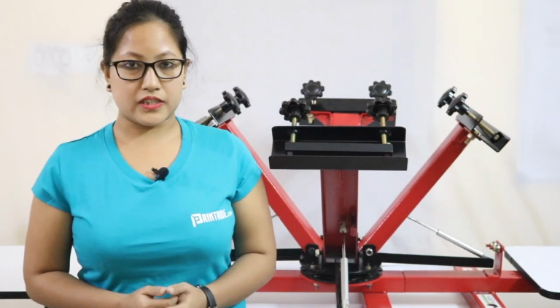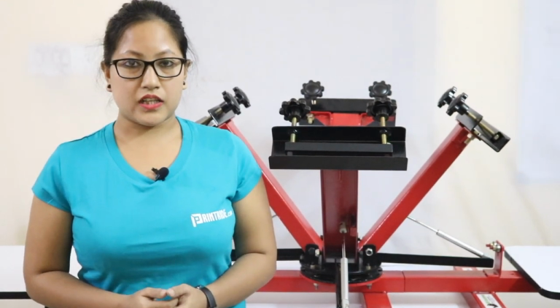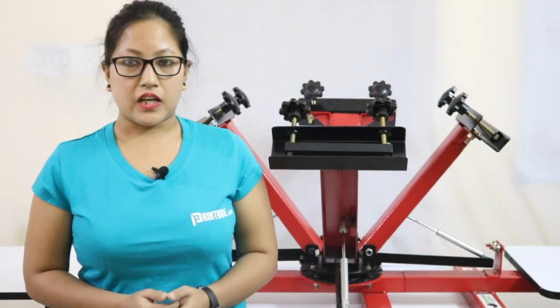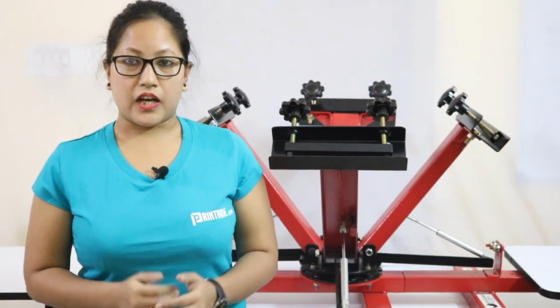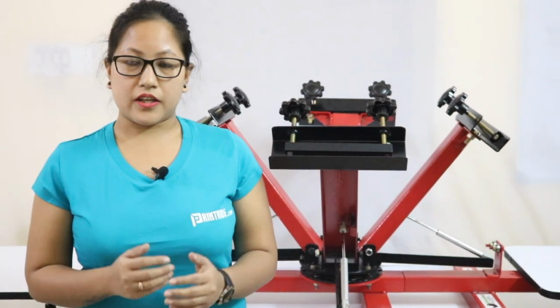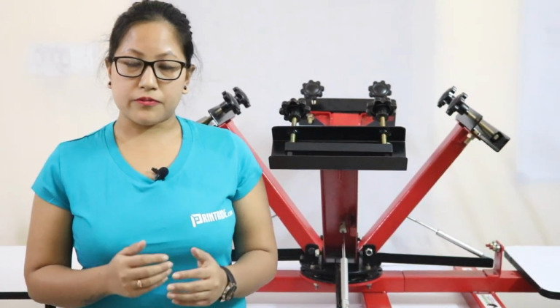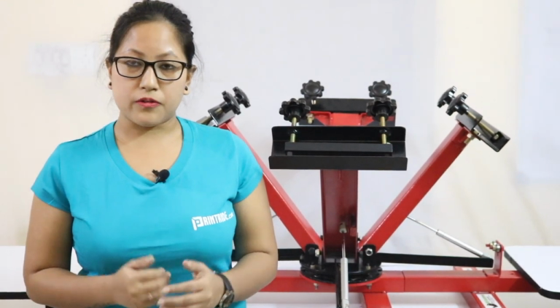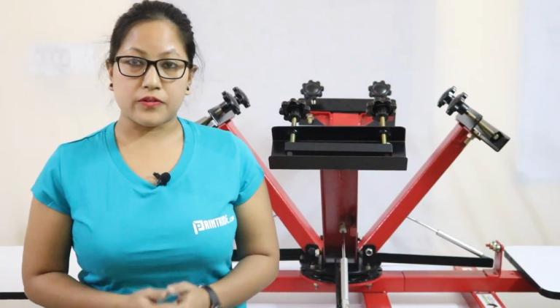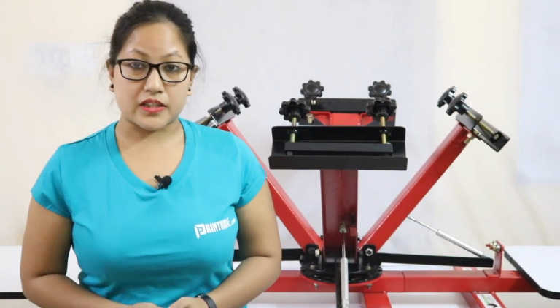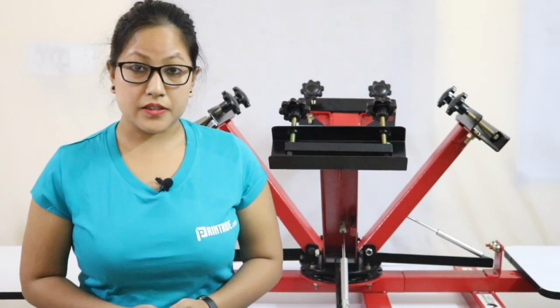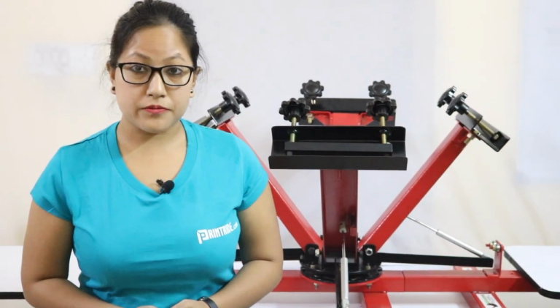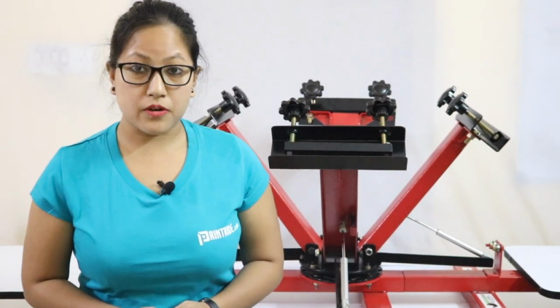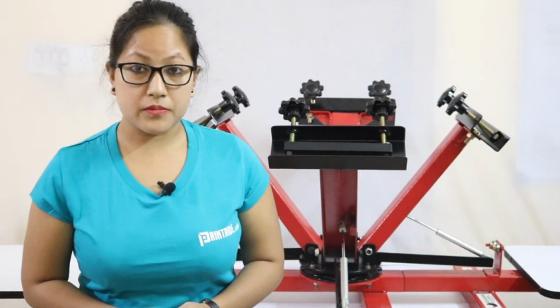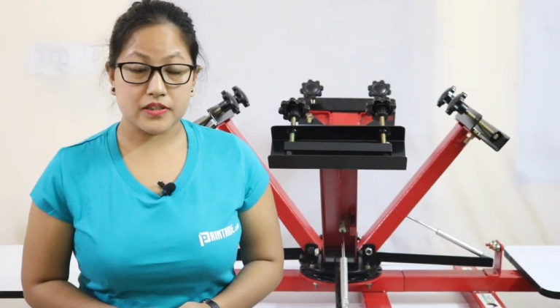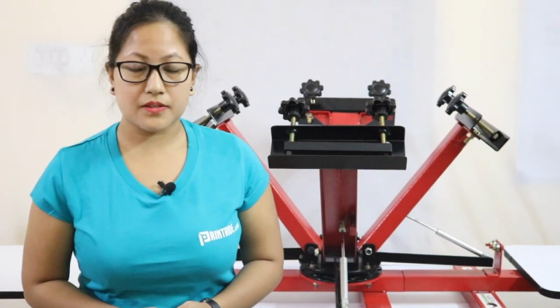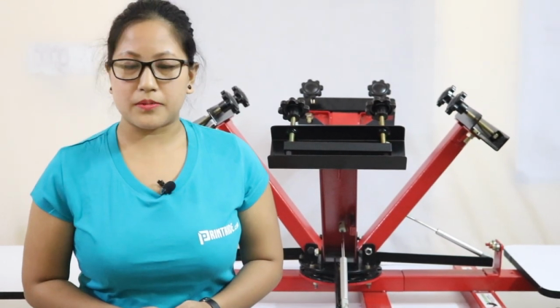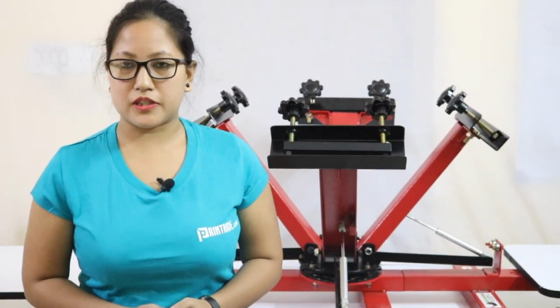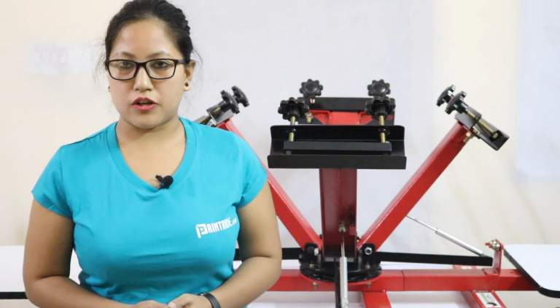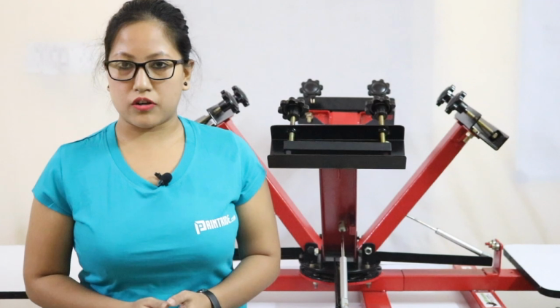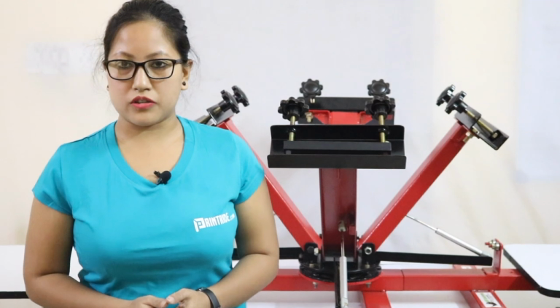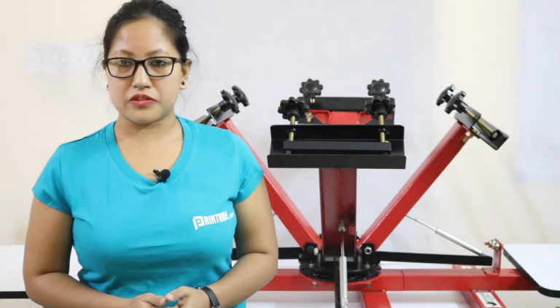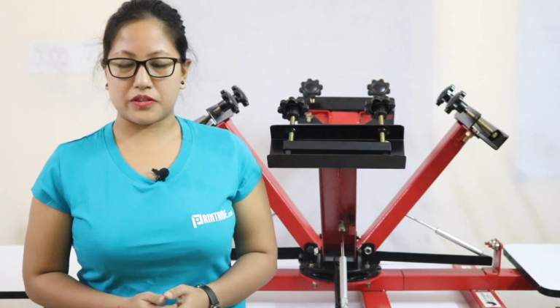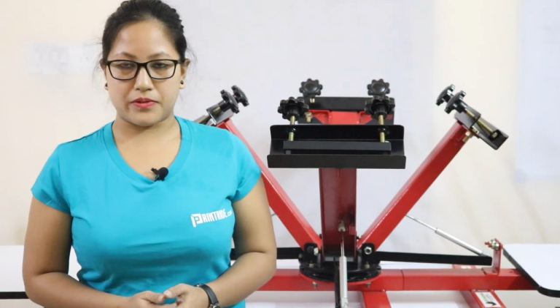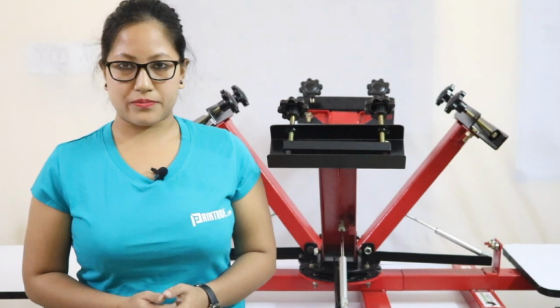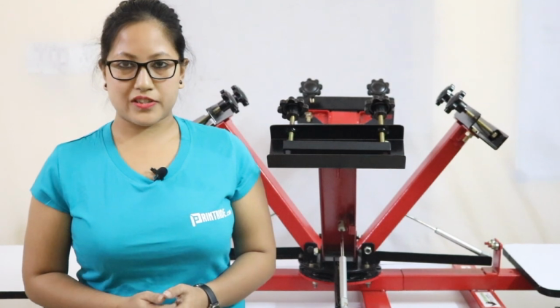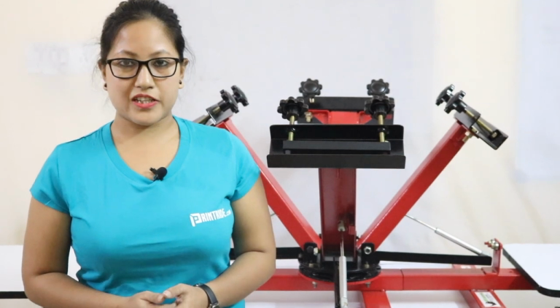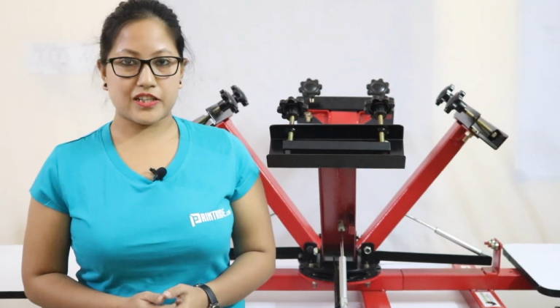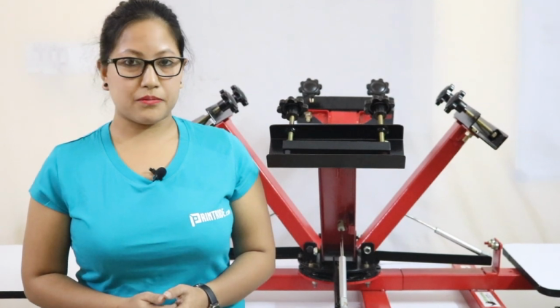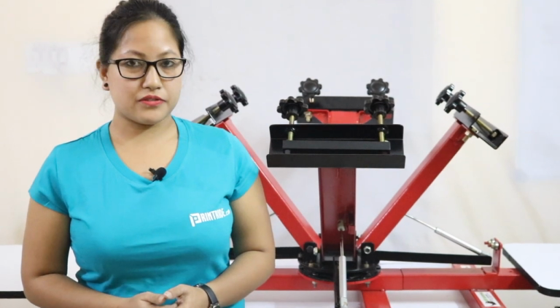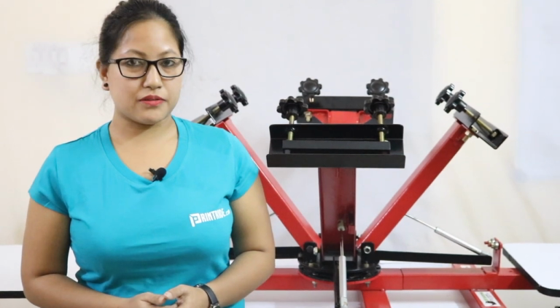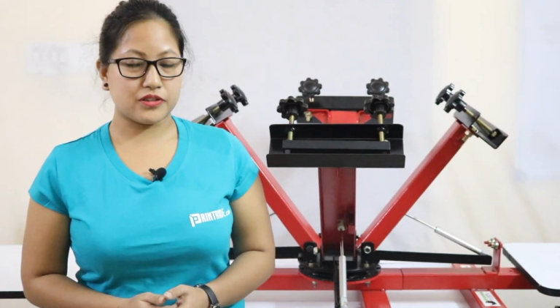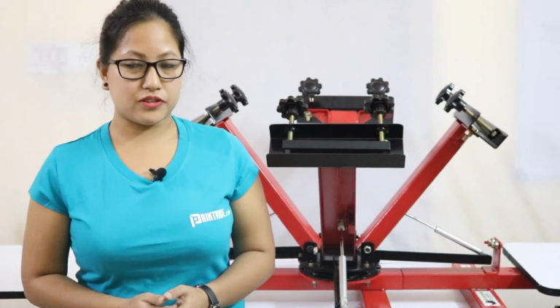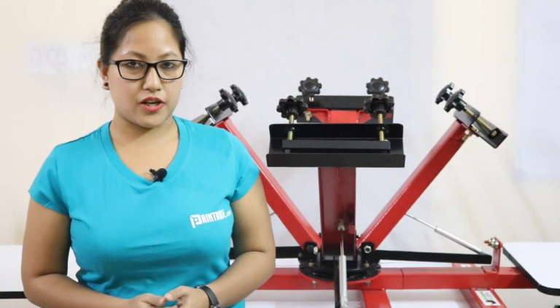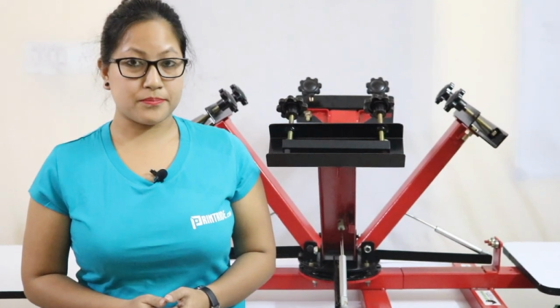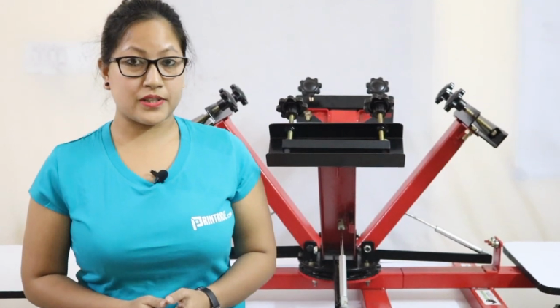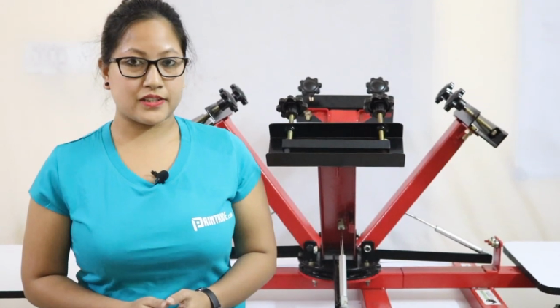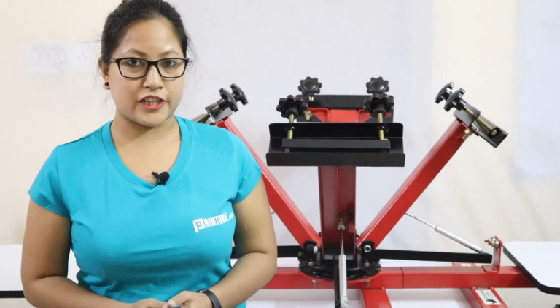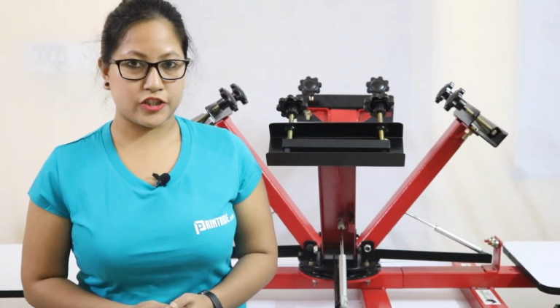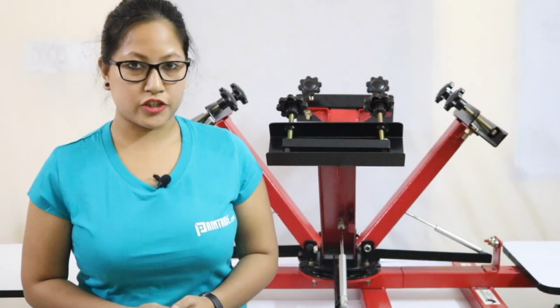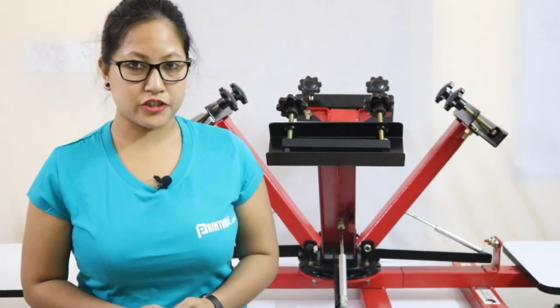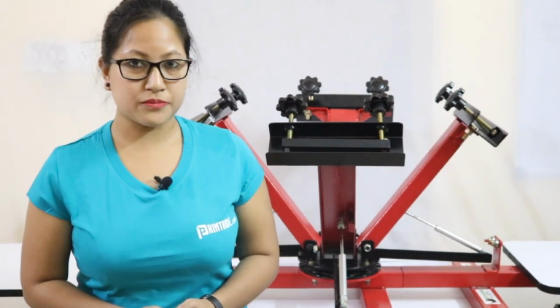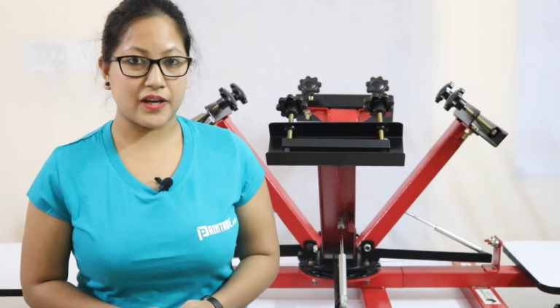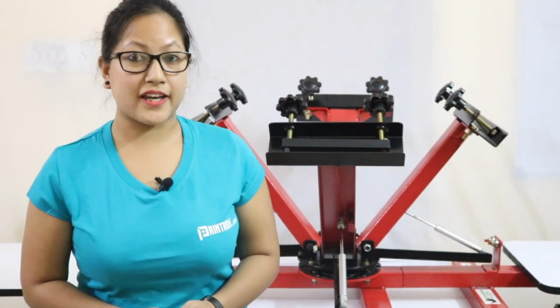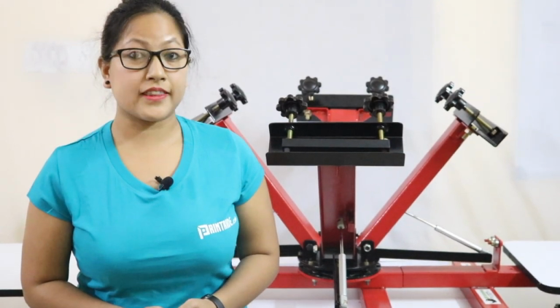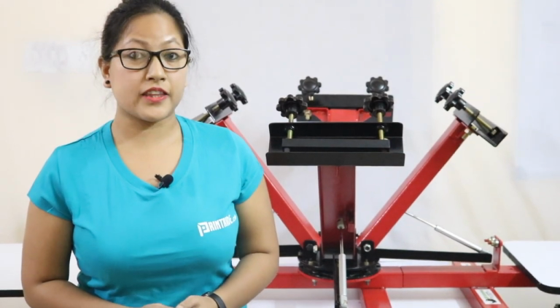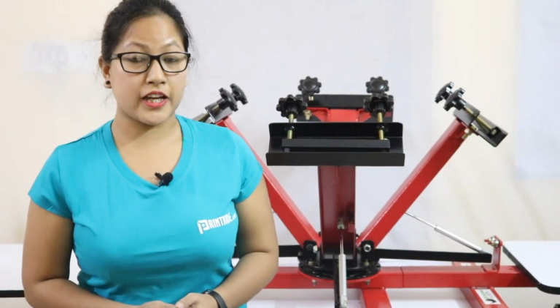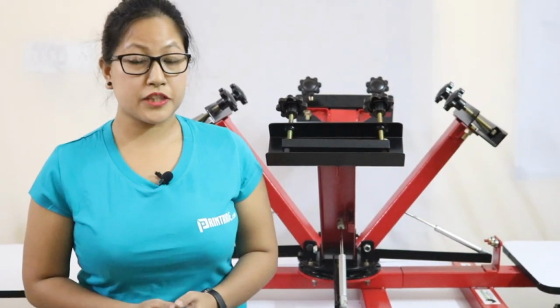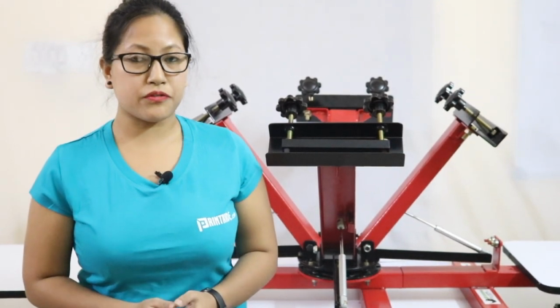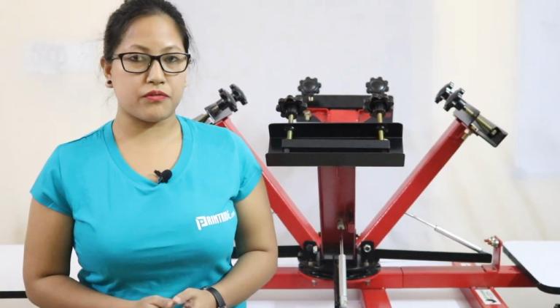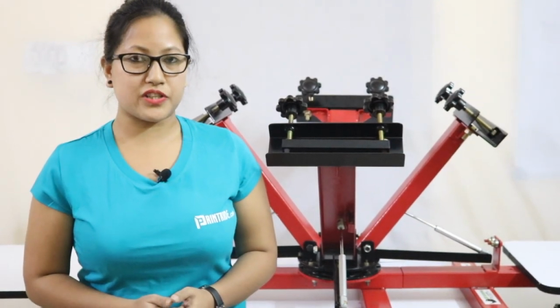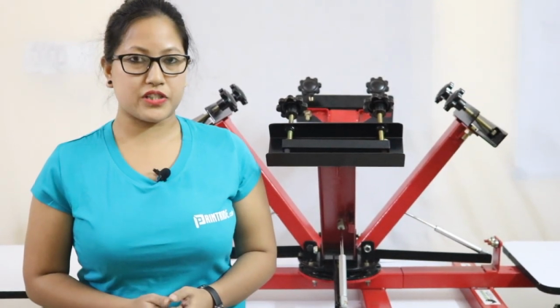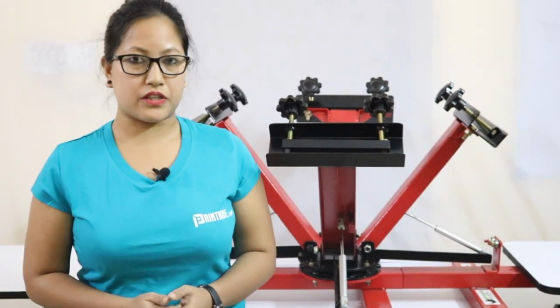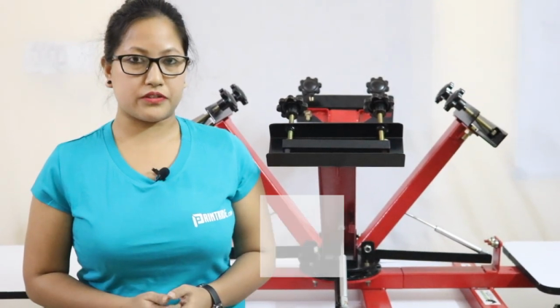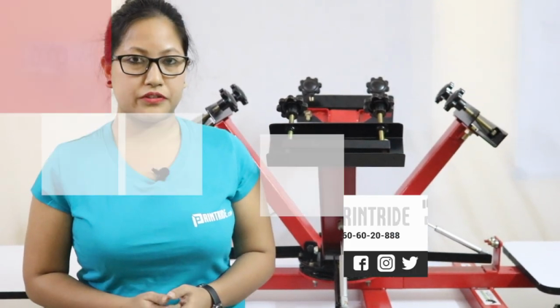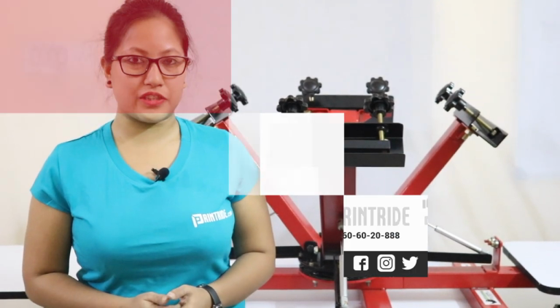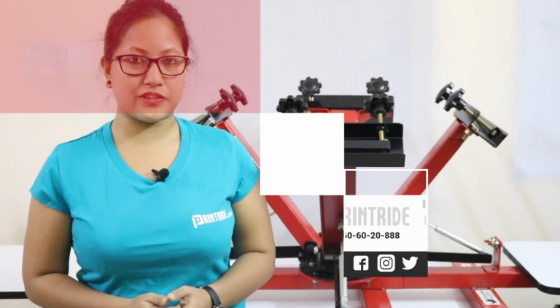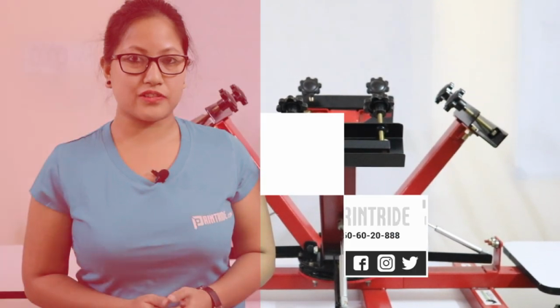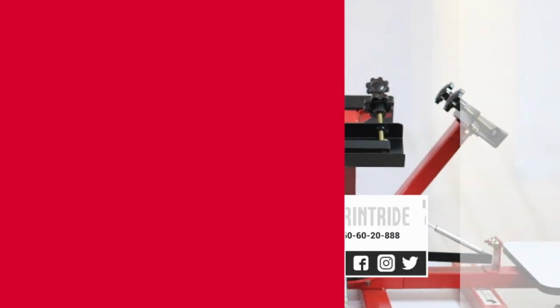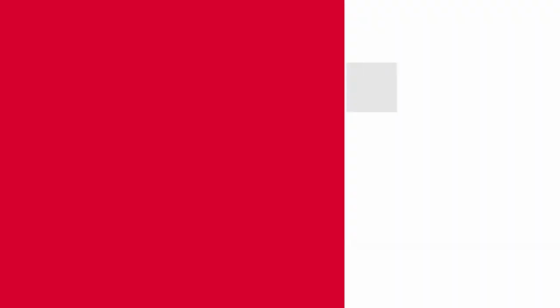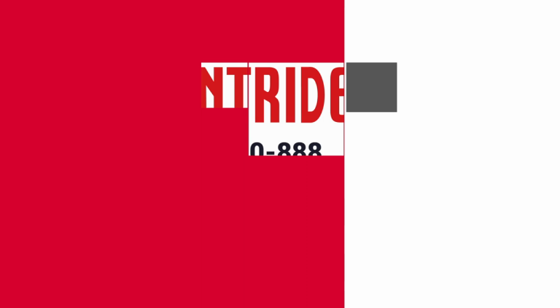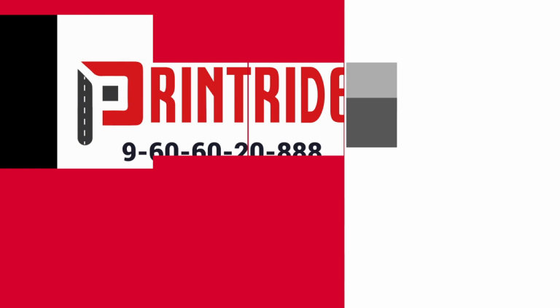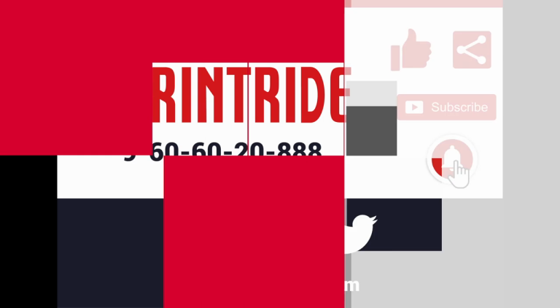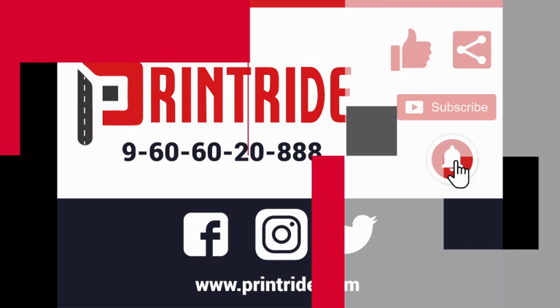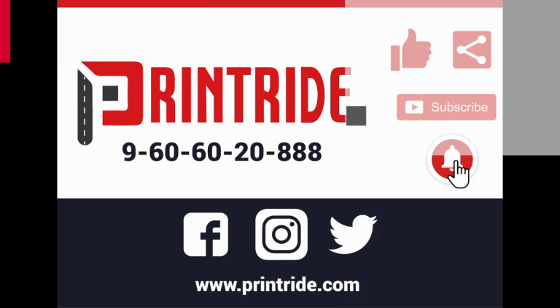For further information, please log on to our website www.printwrite.com. Thanks for watching our videos, see you soon.